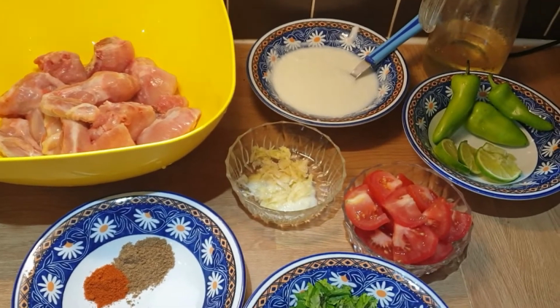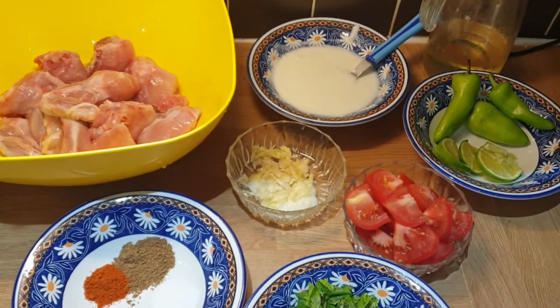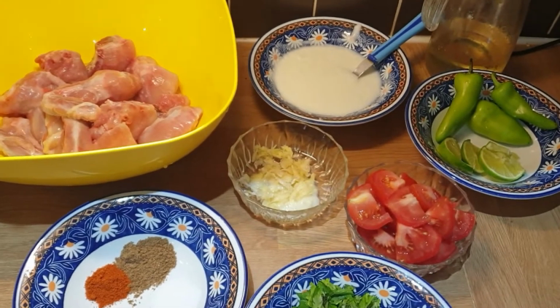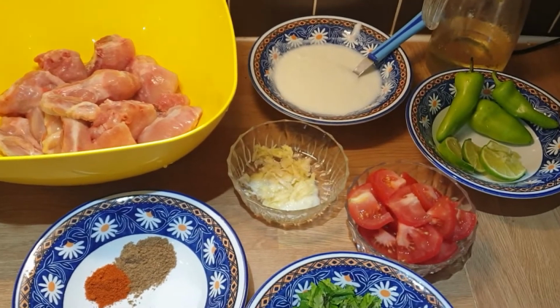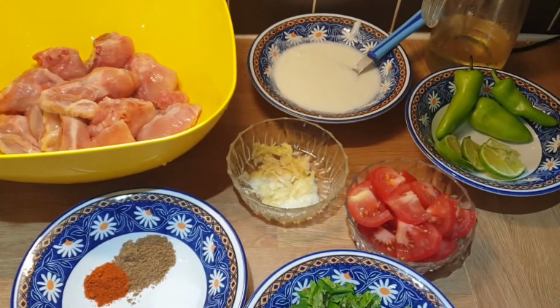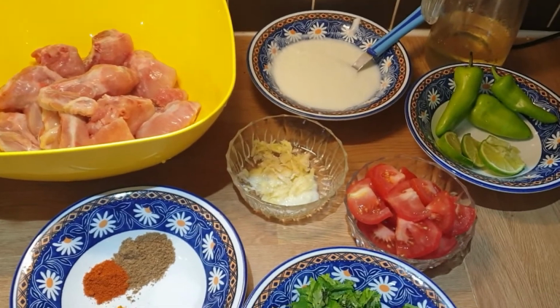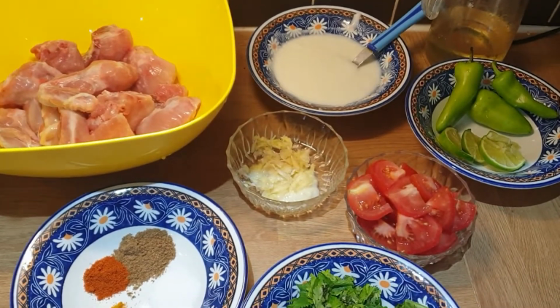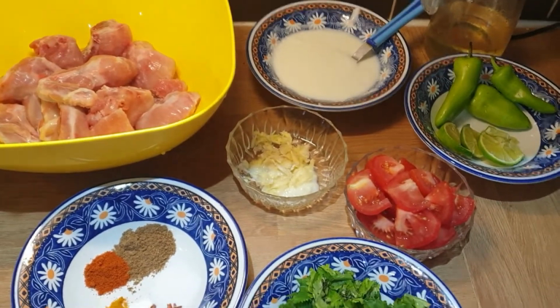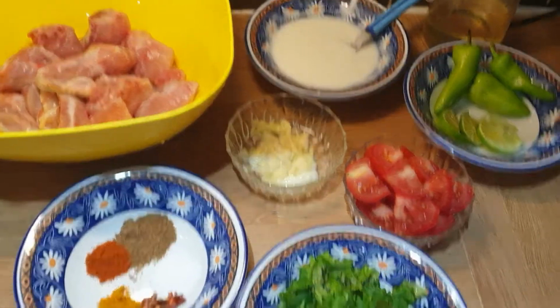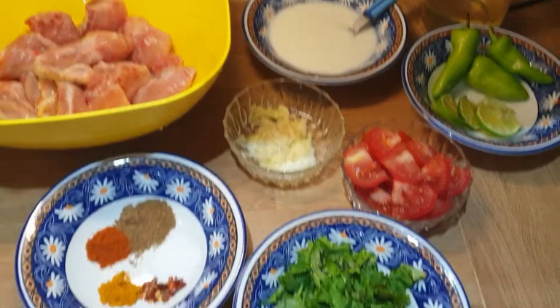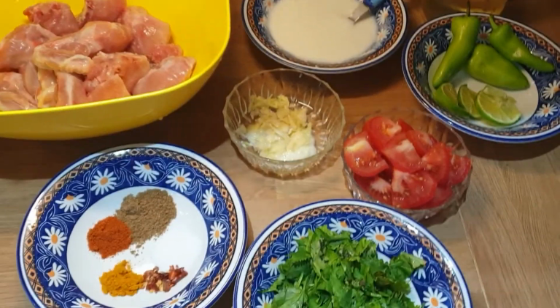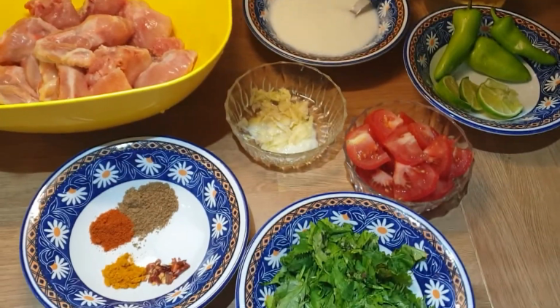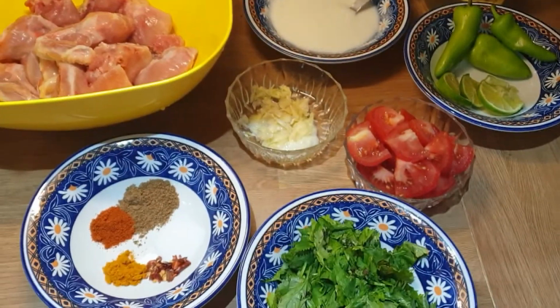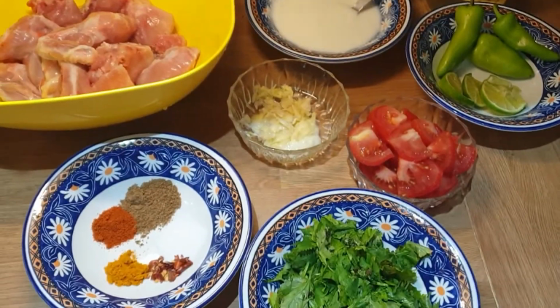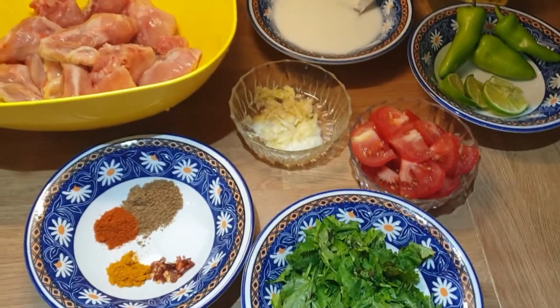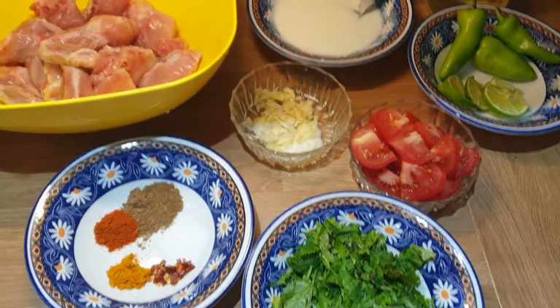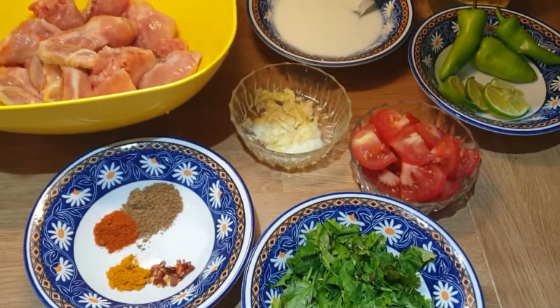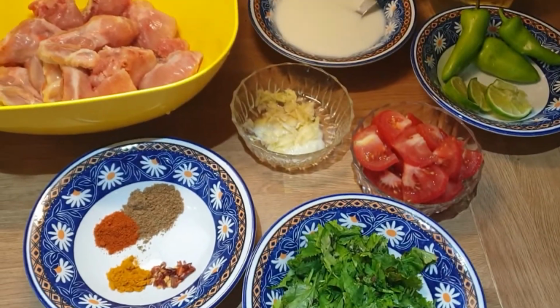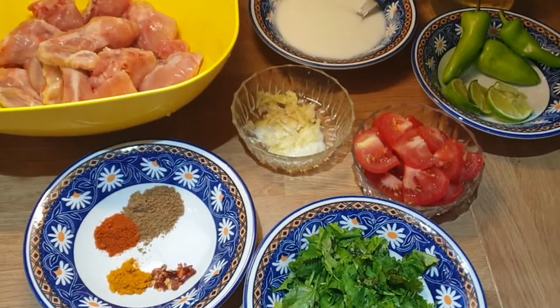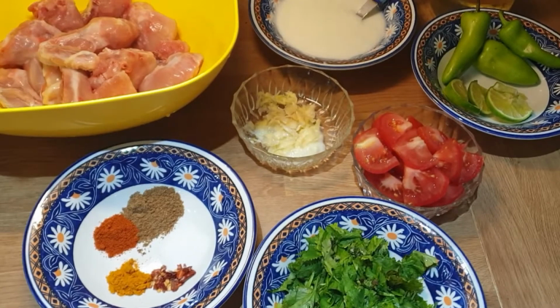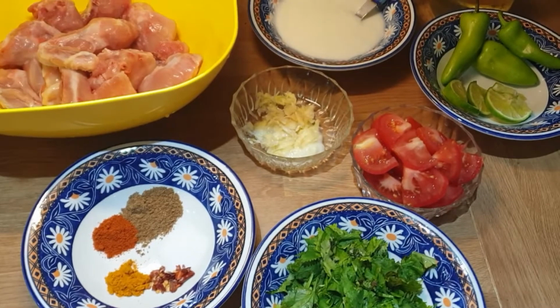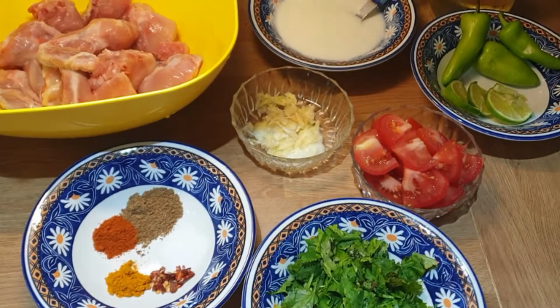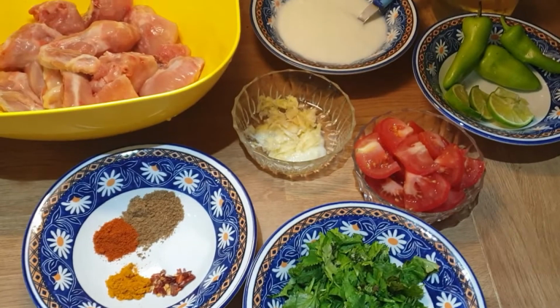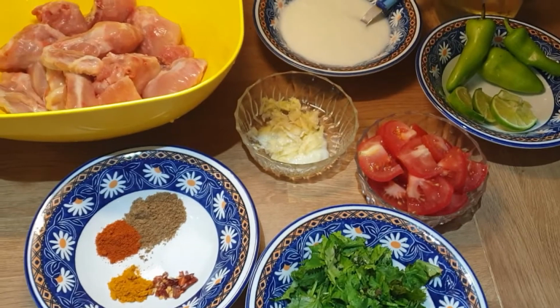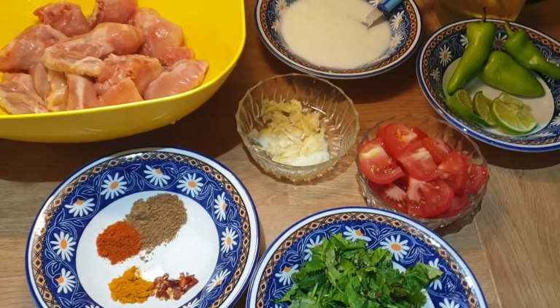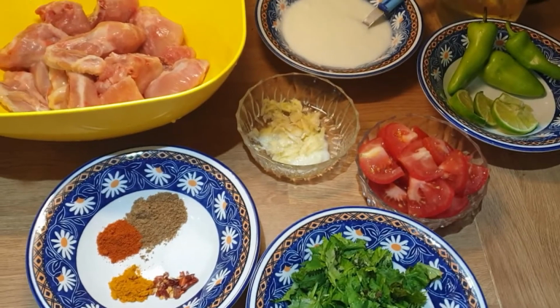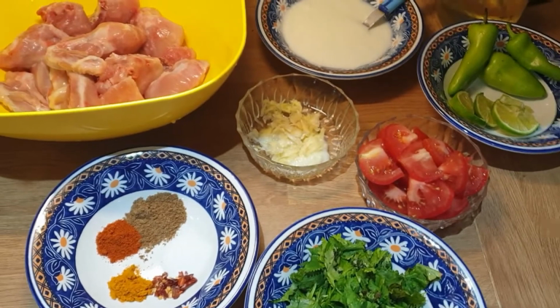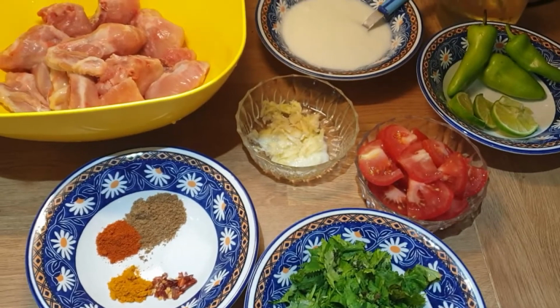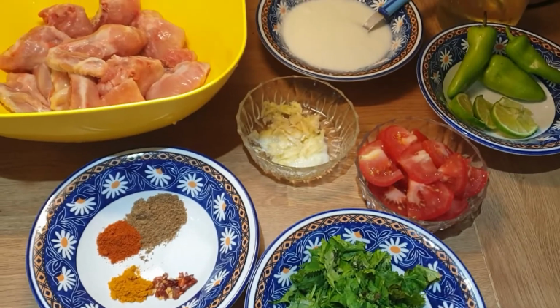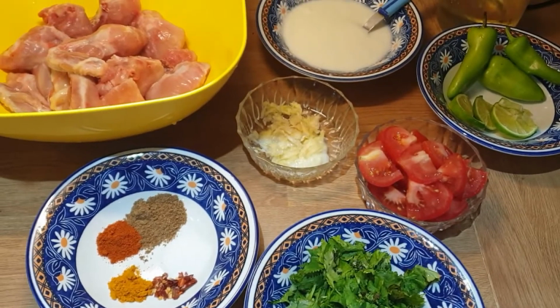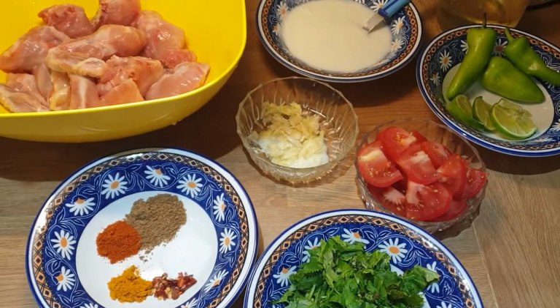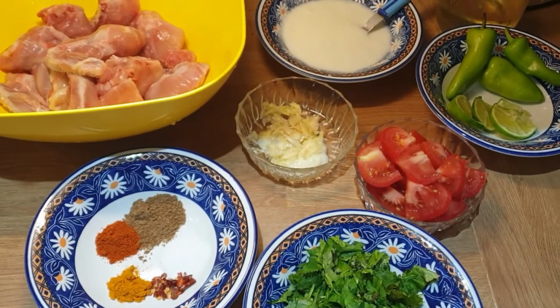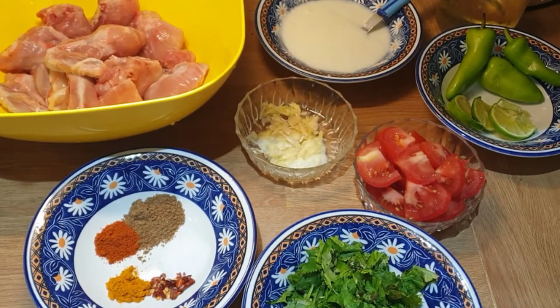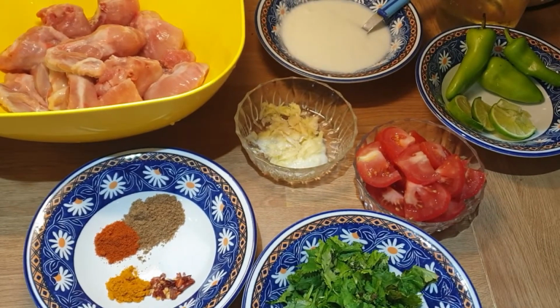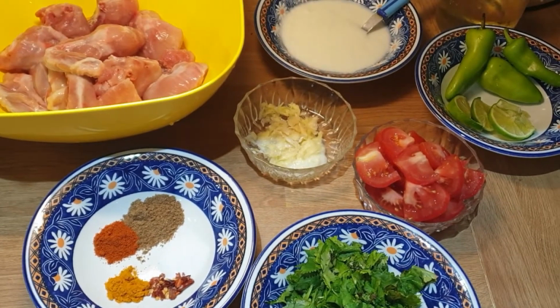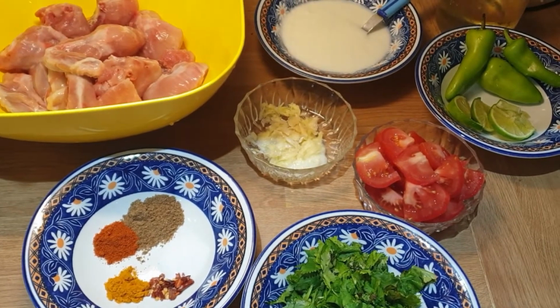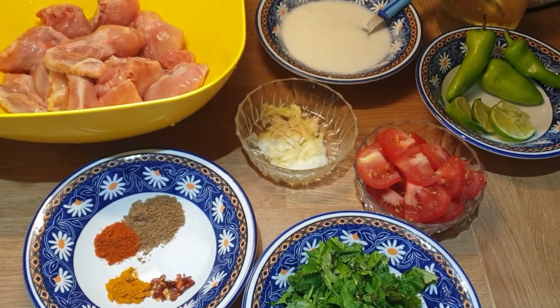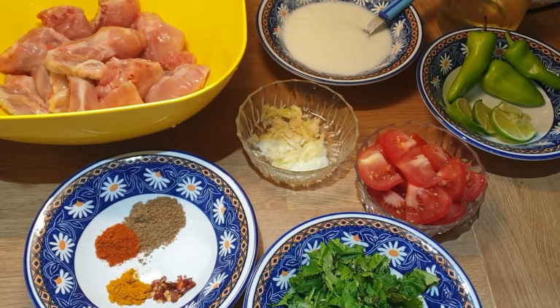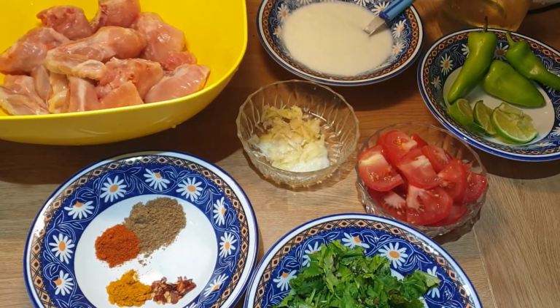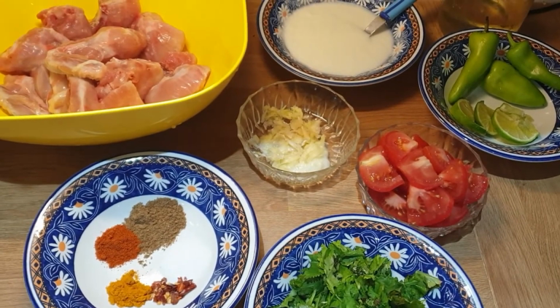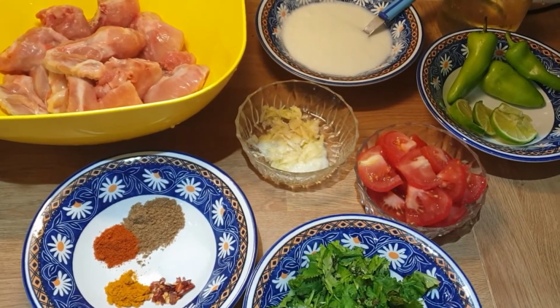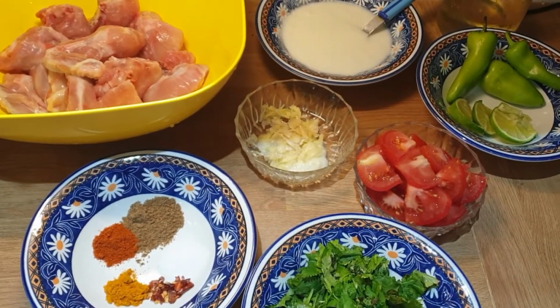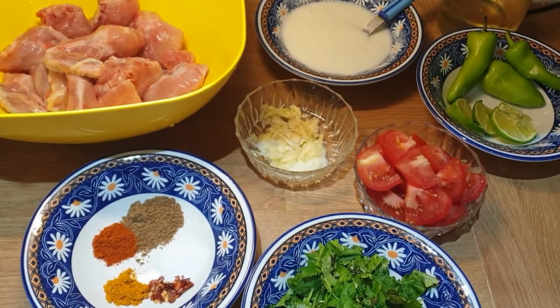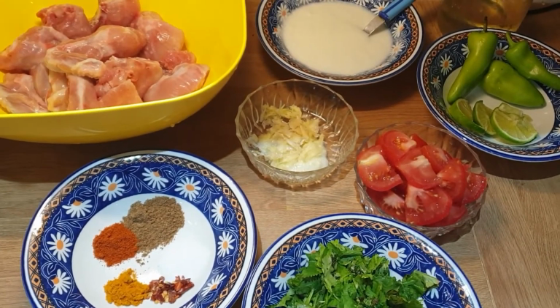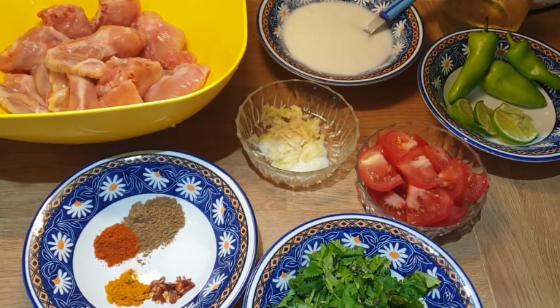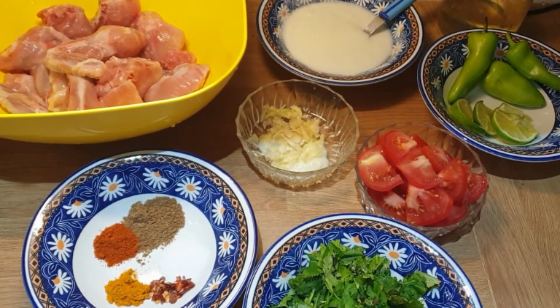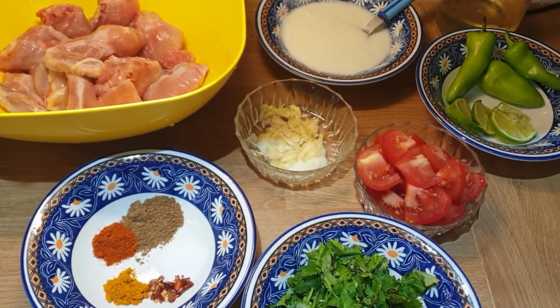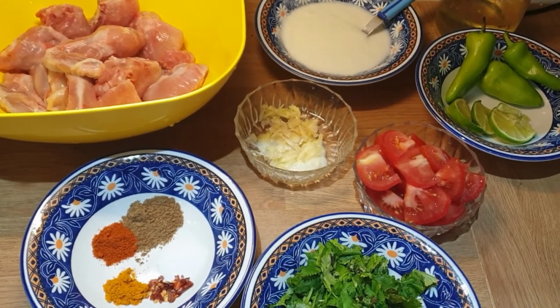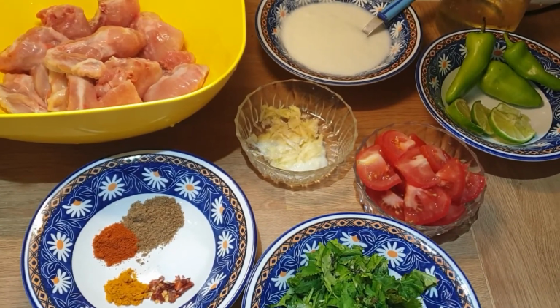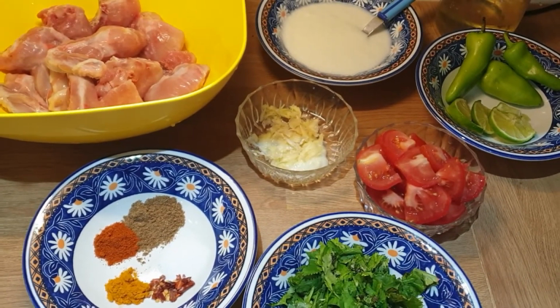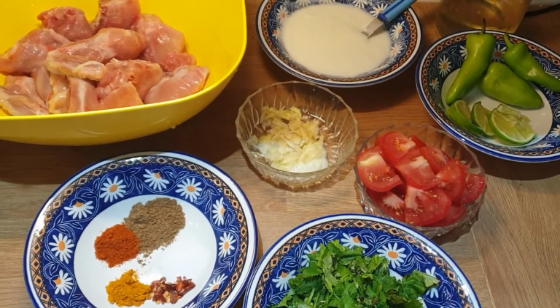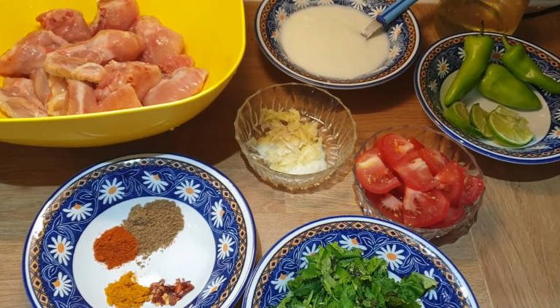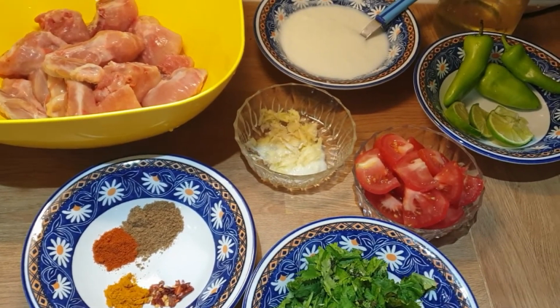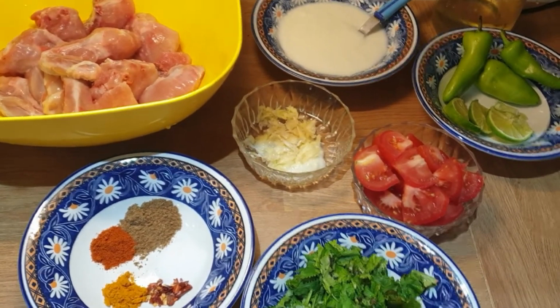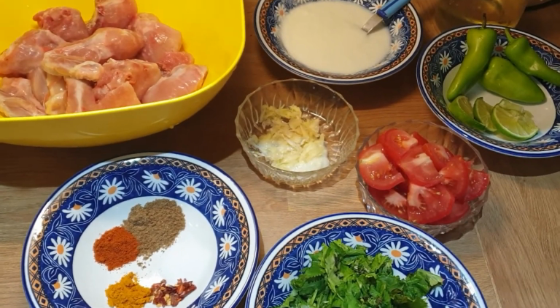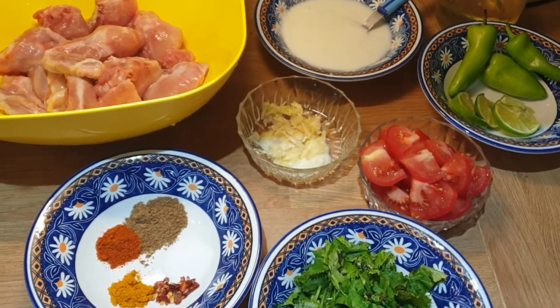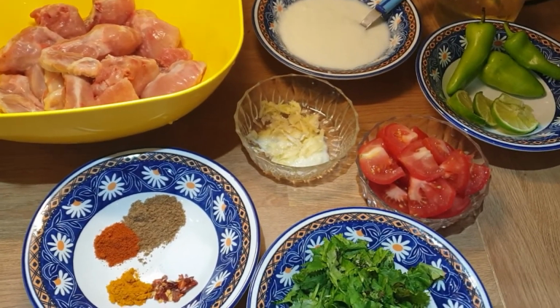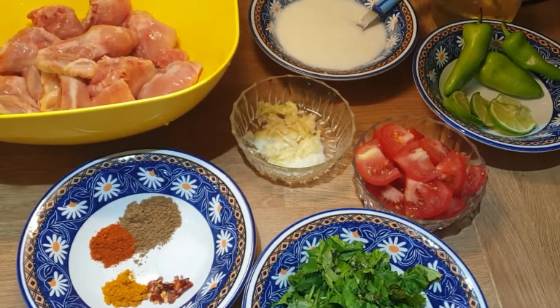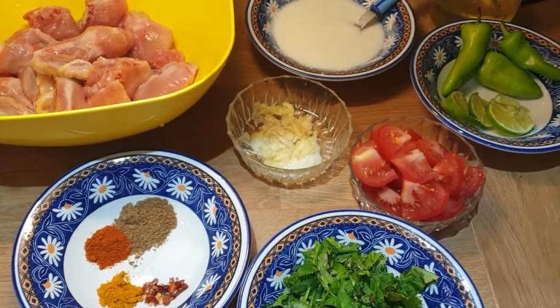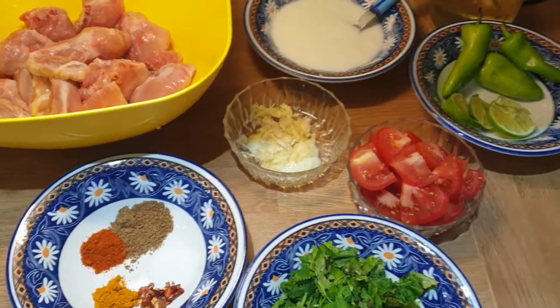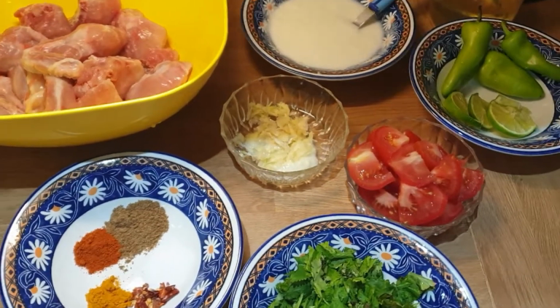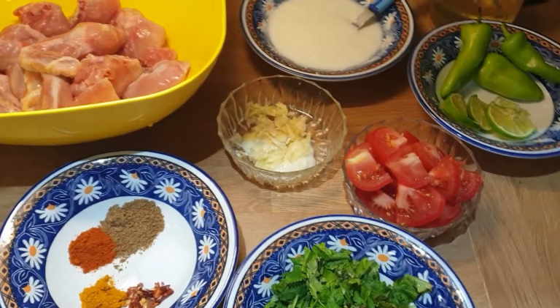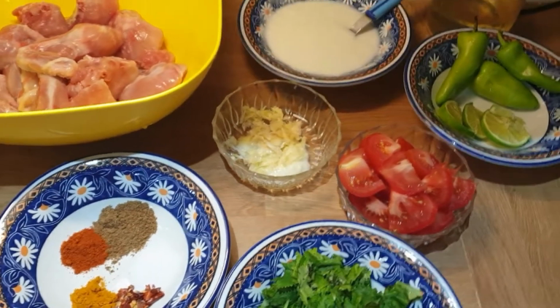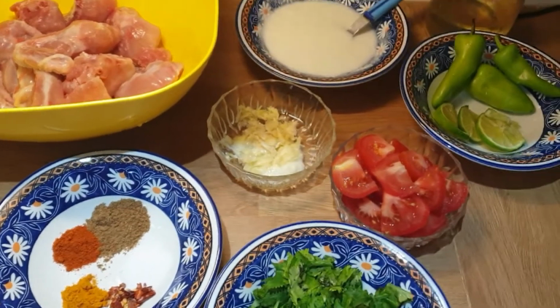I hope you will be well. Today I have a very delicious dish for you.